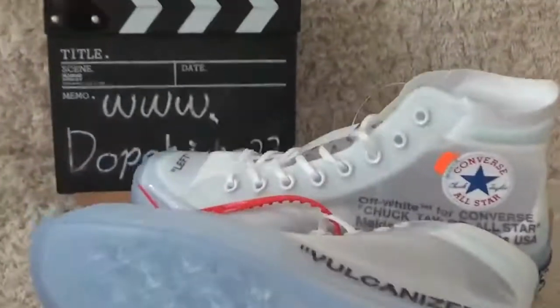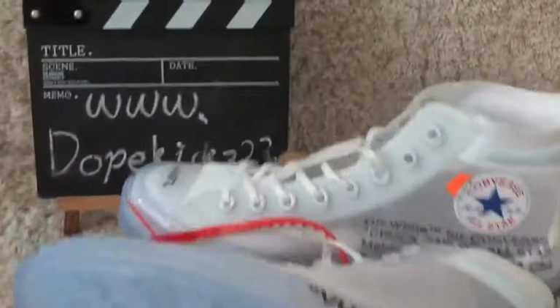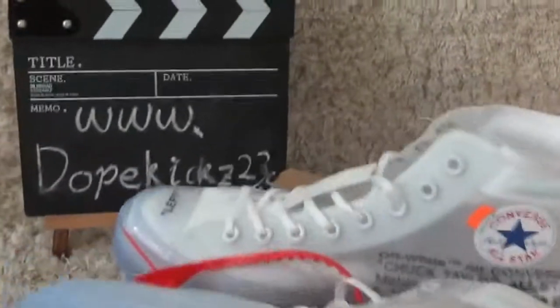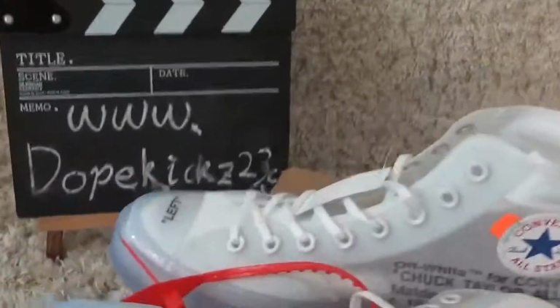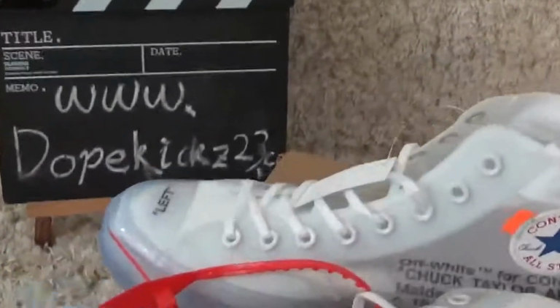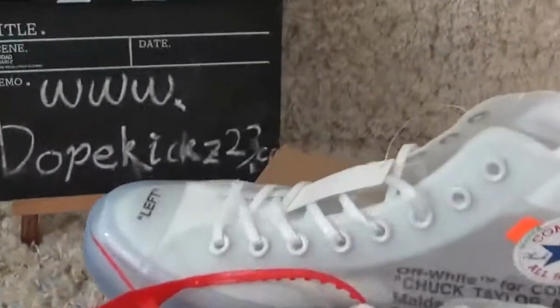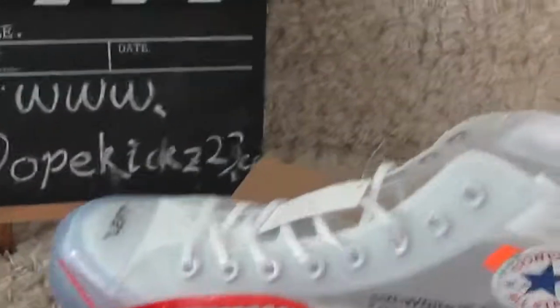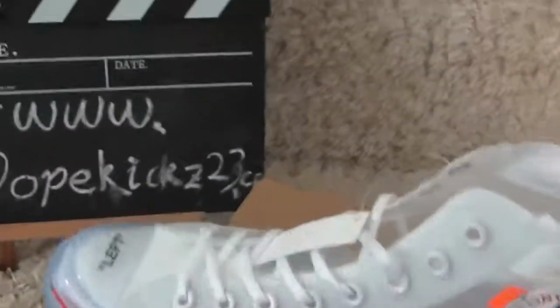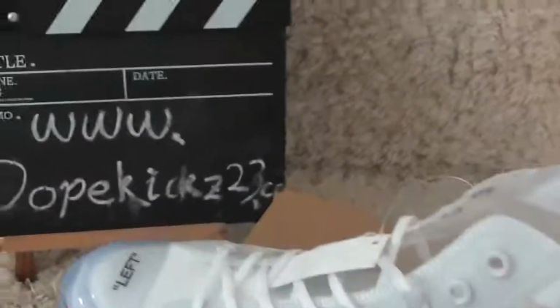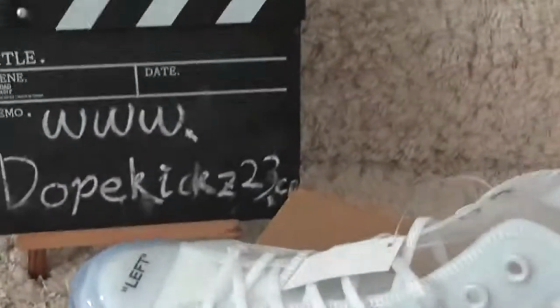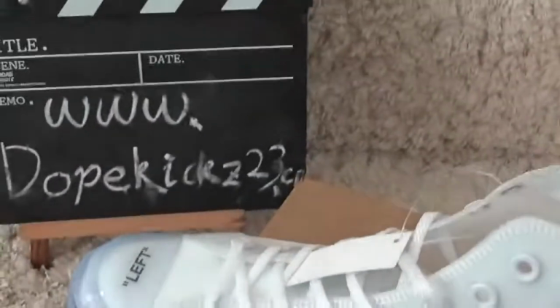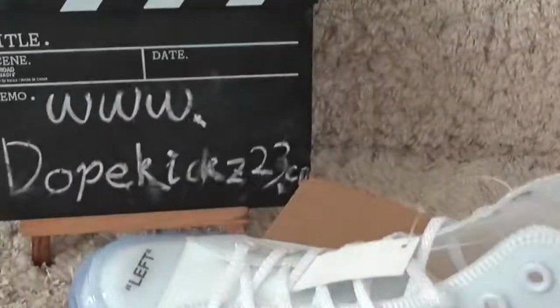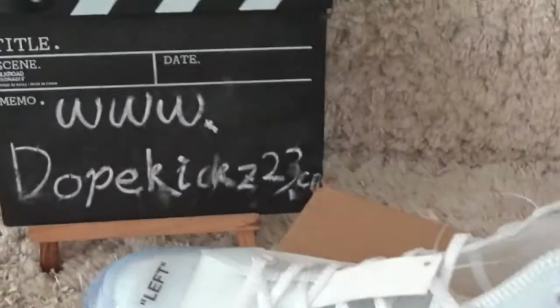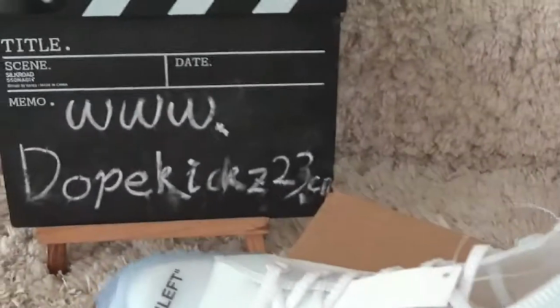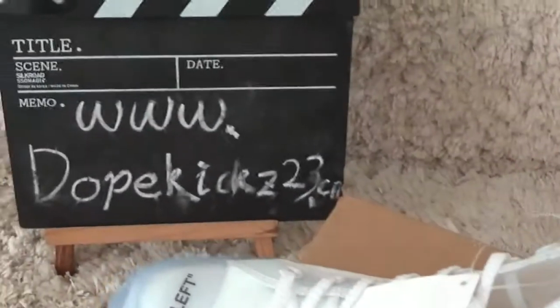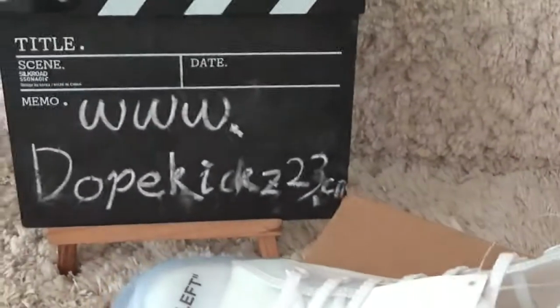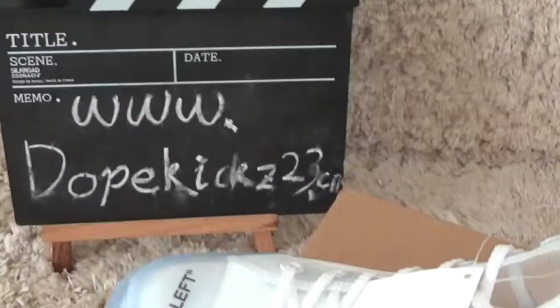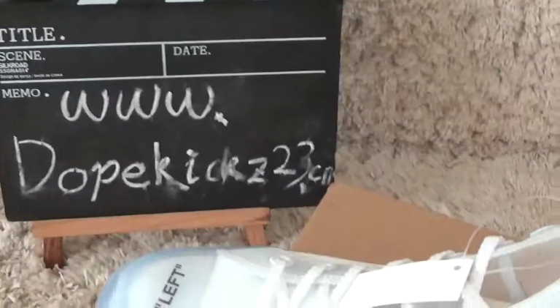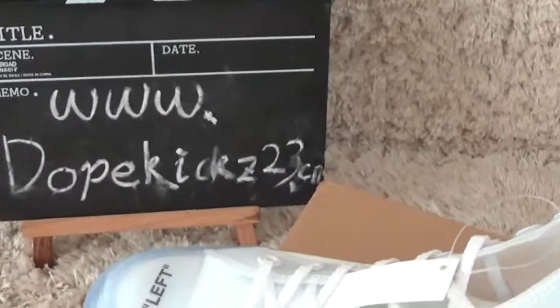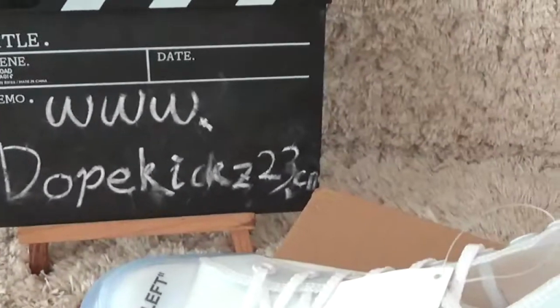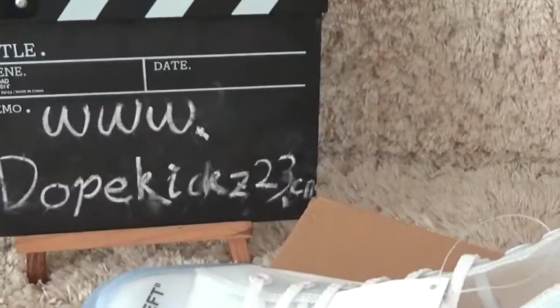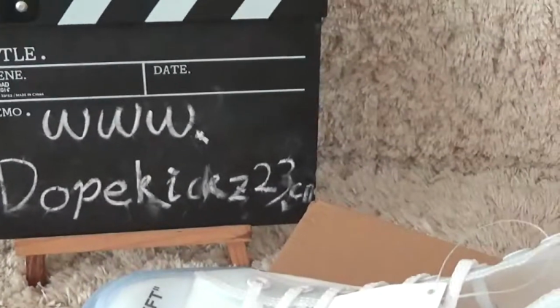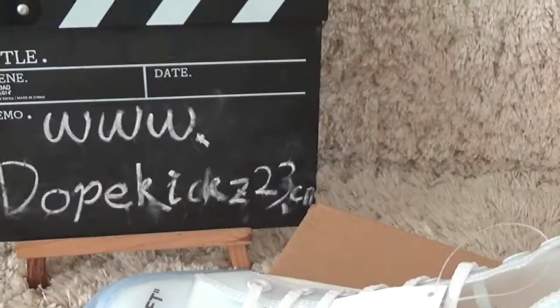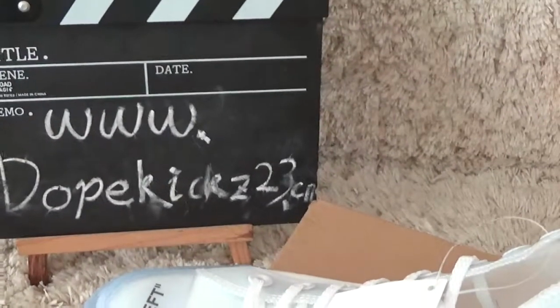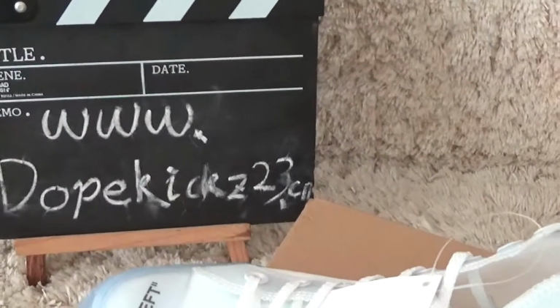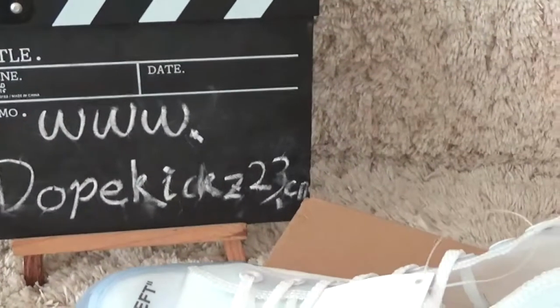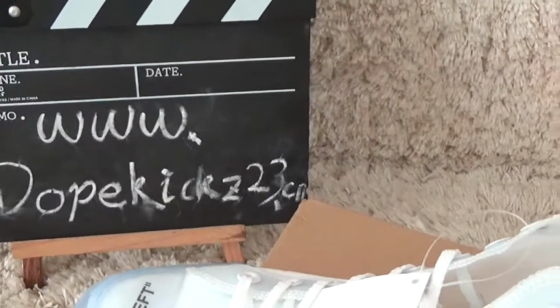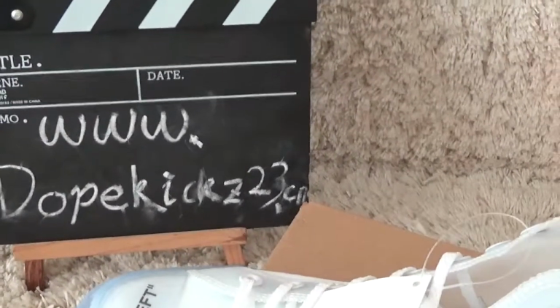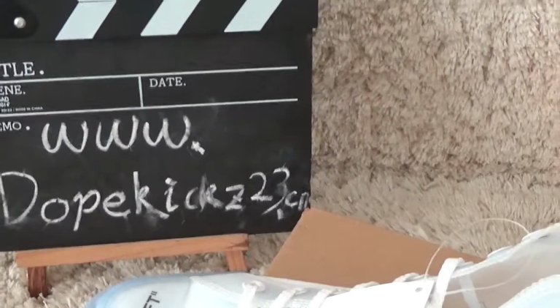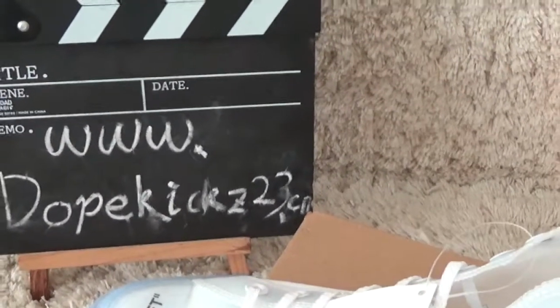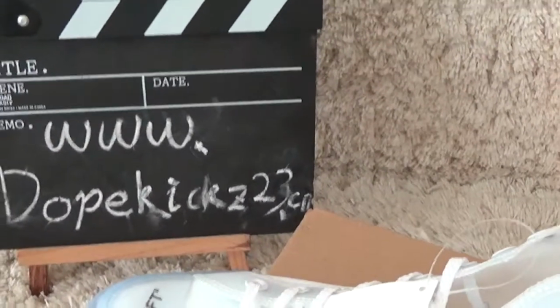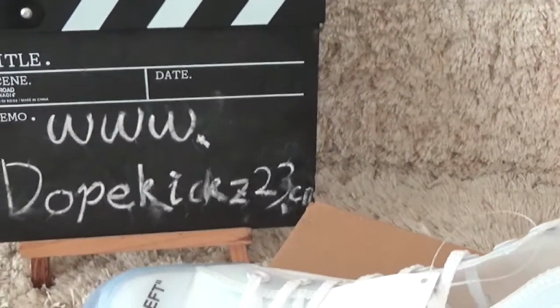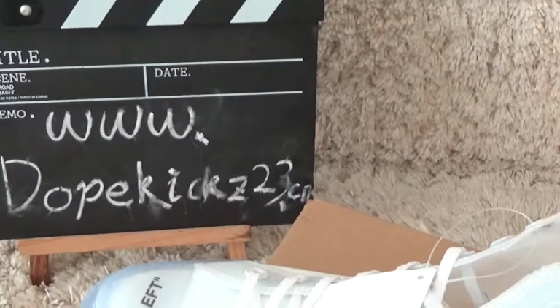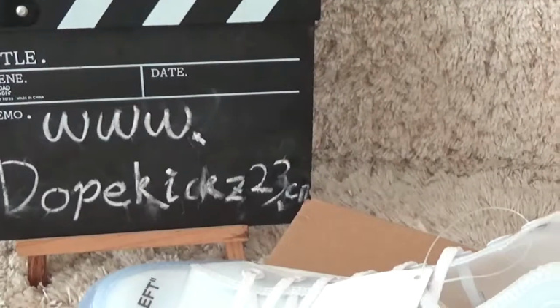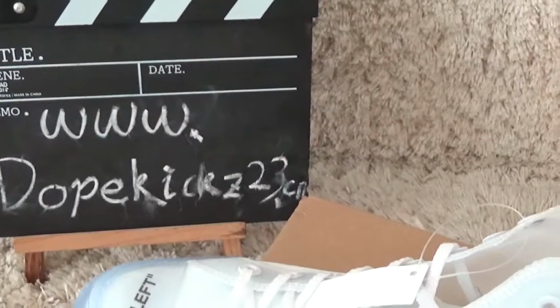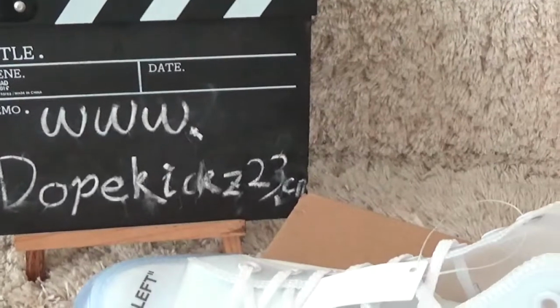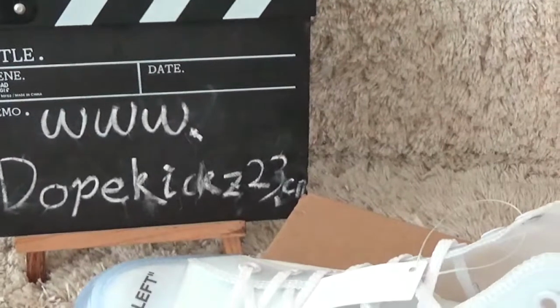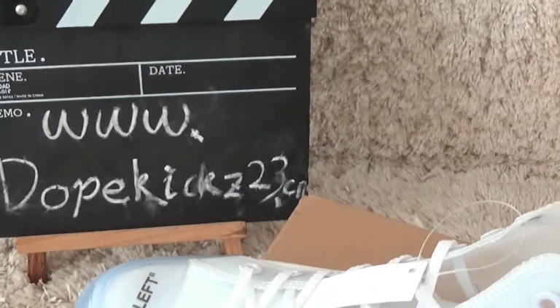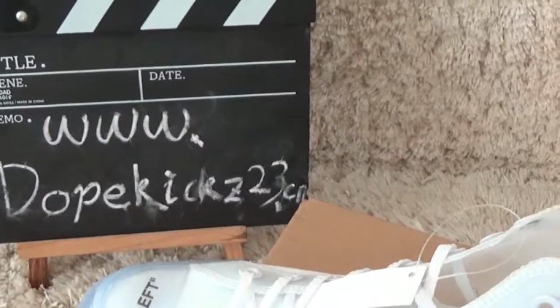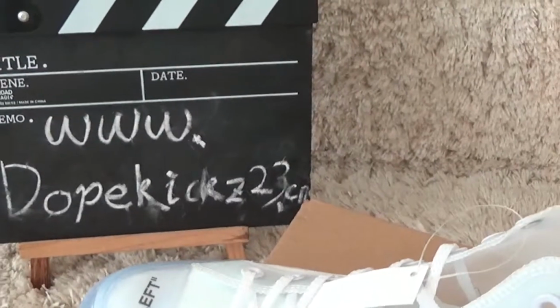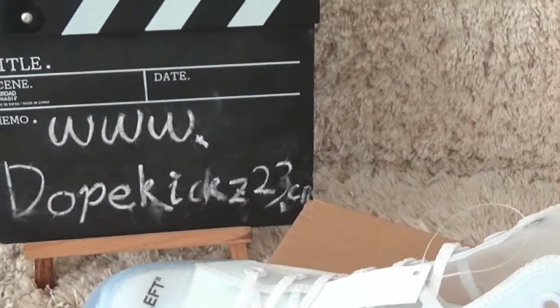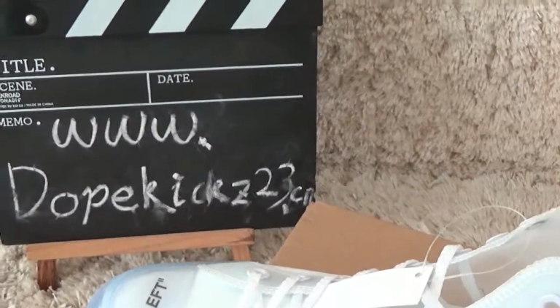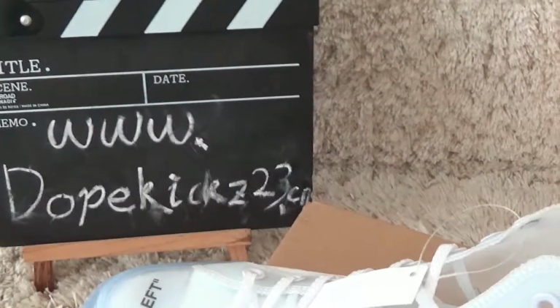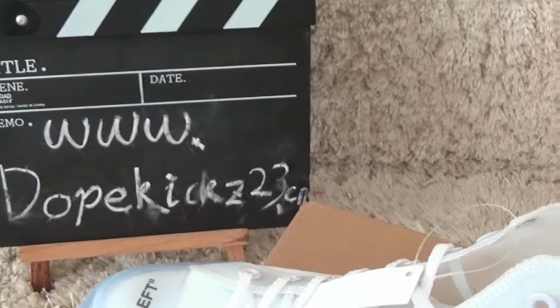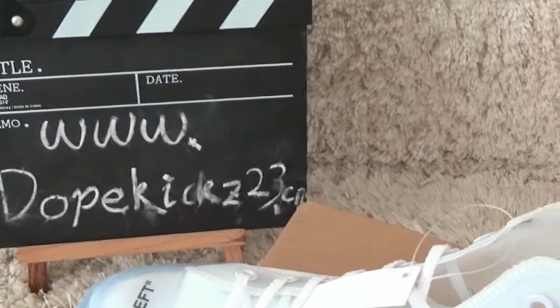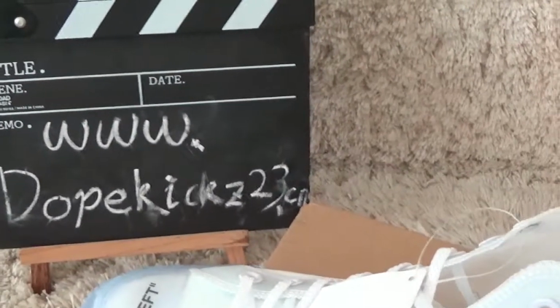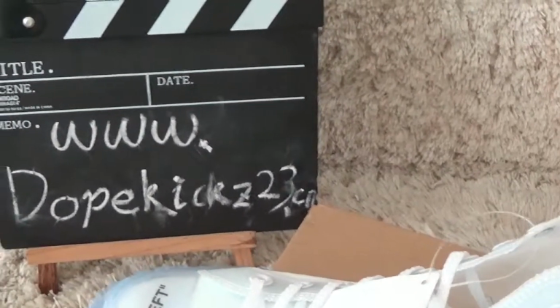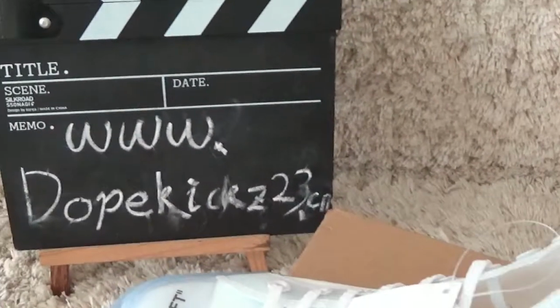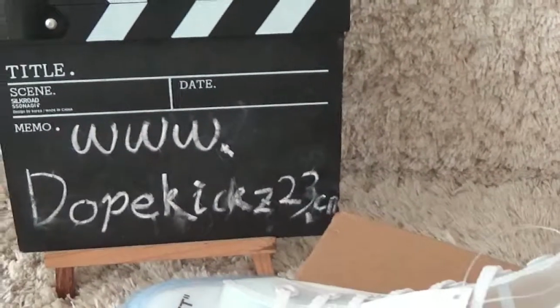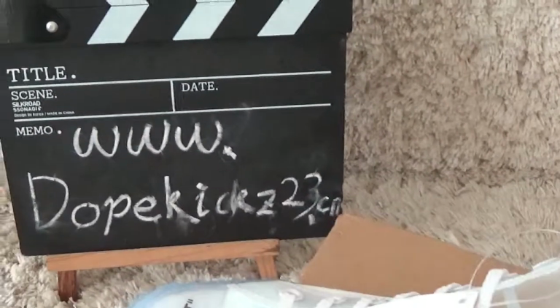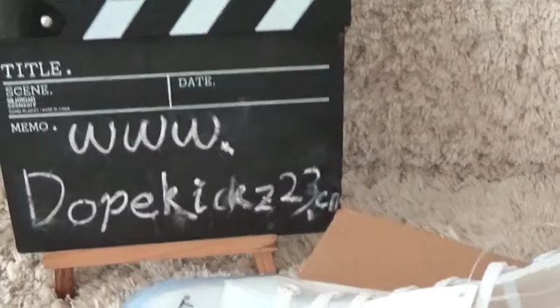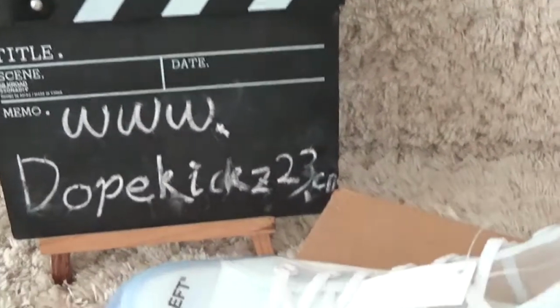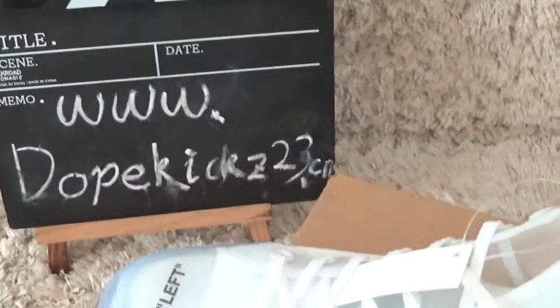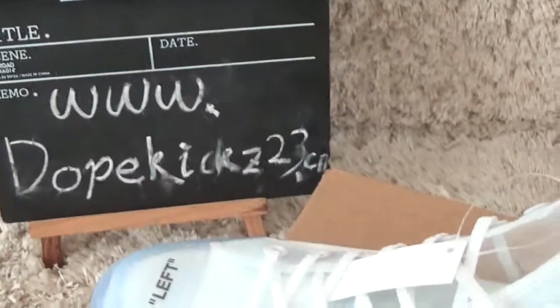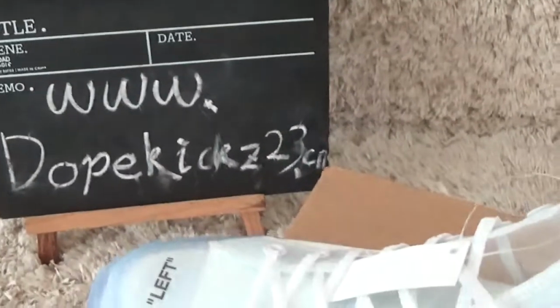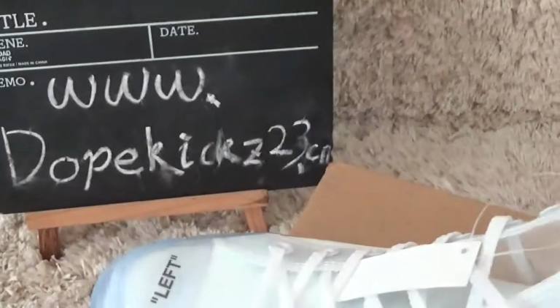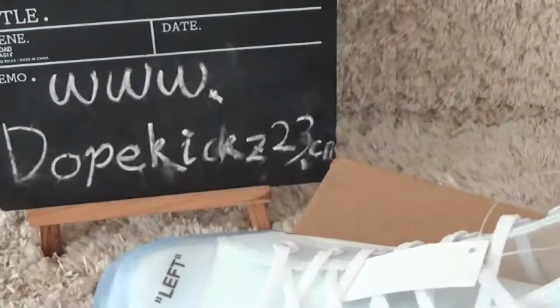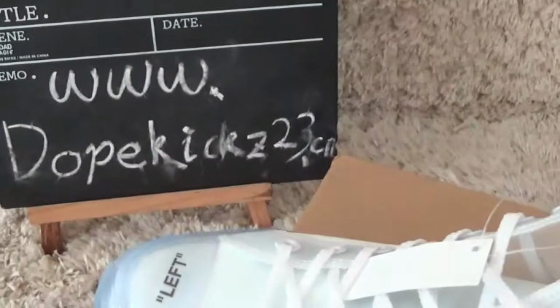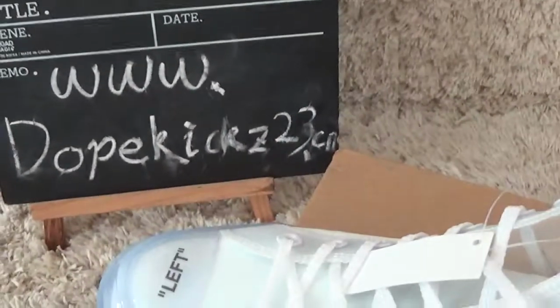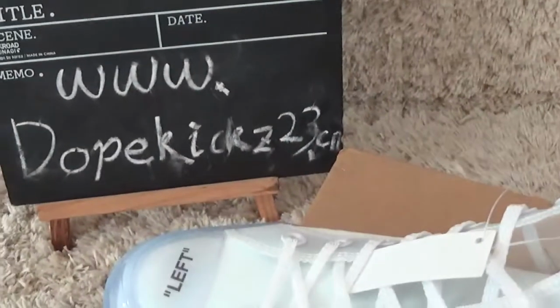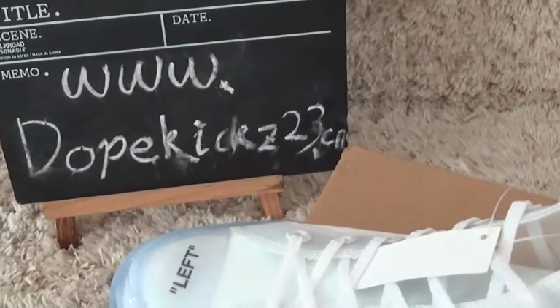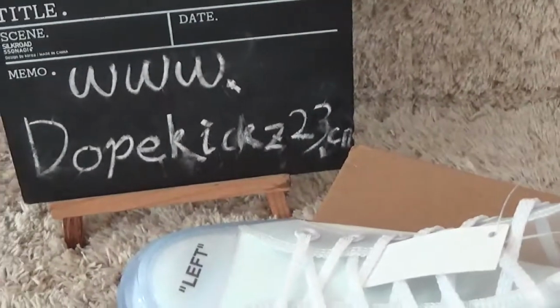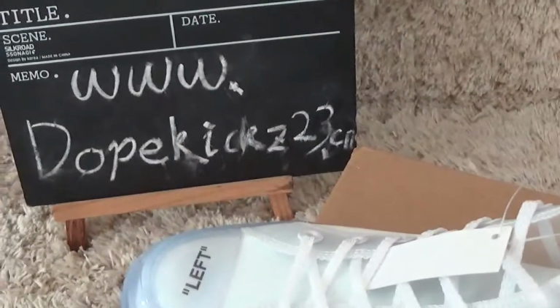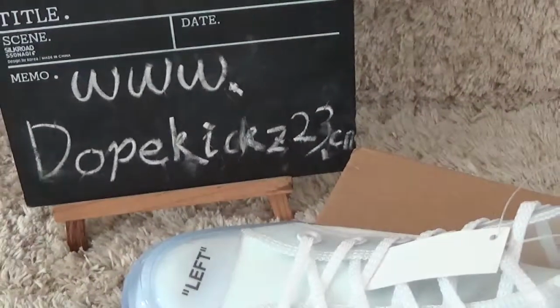Come back to our website for more sneakers and make an order from us. Thank you, bye.